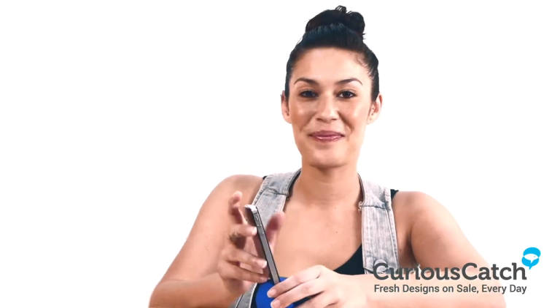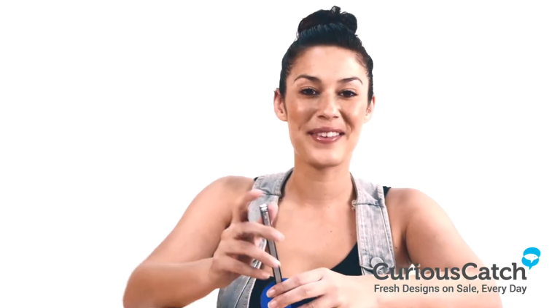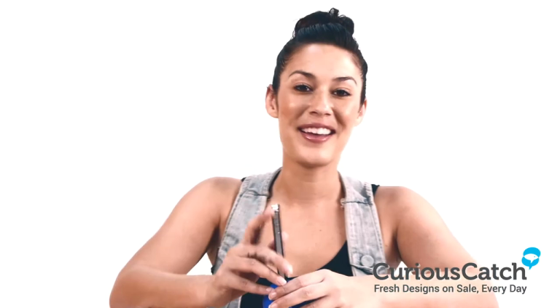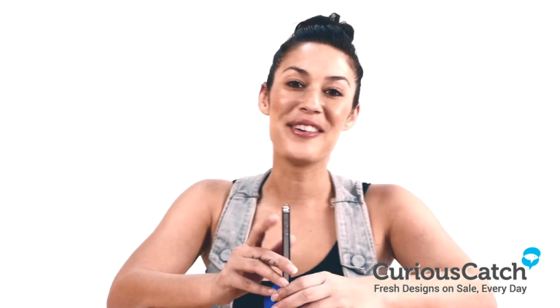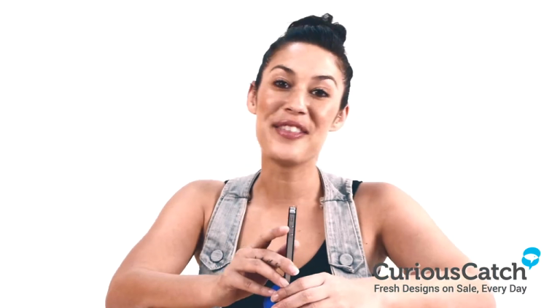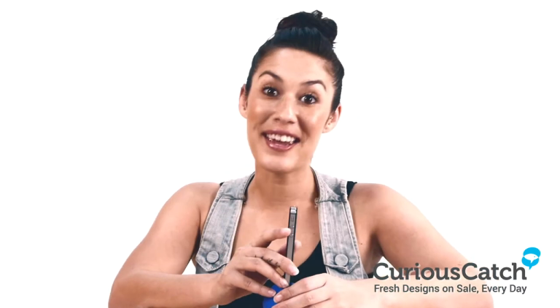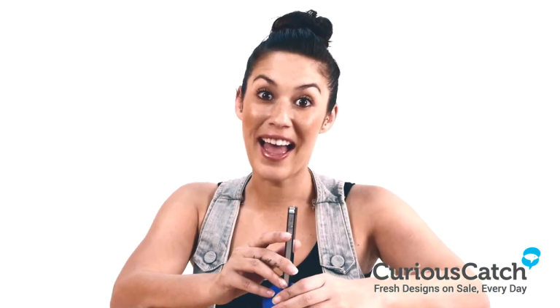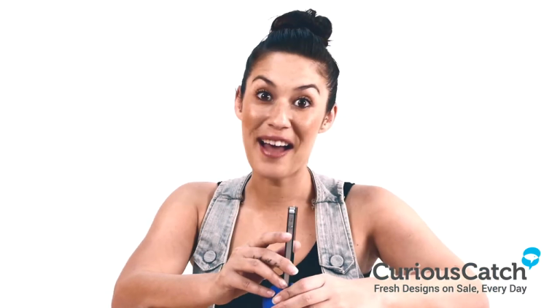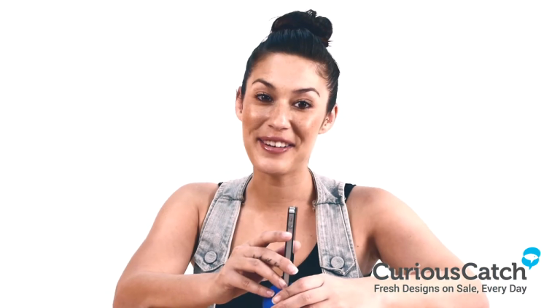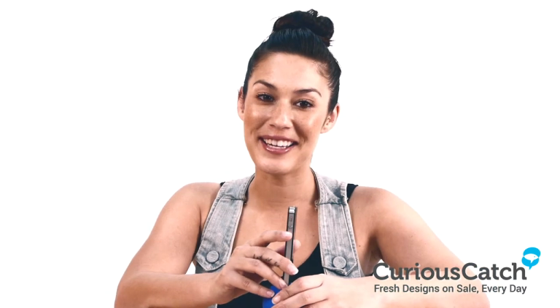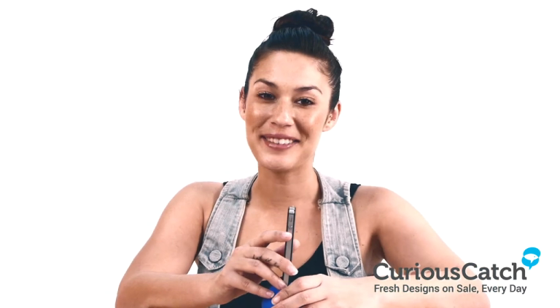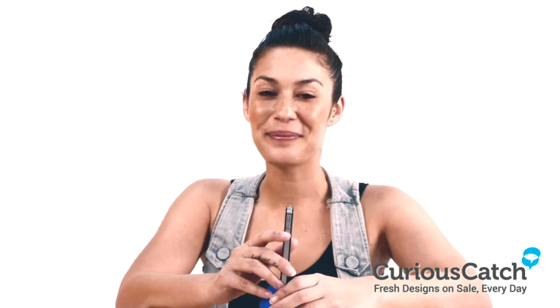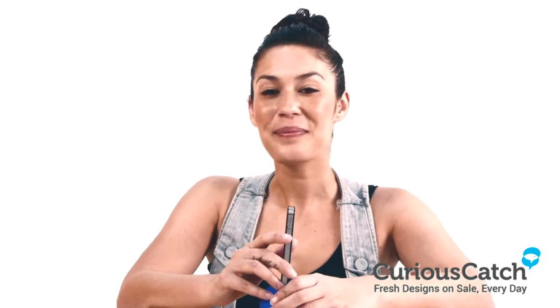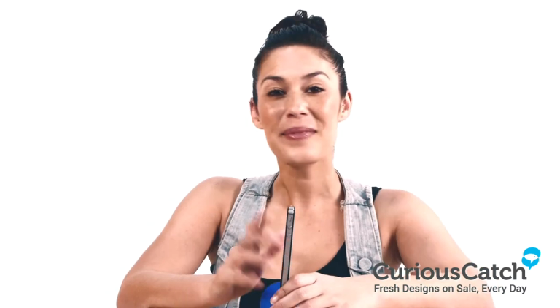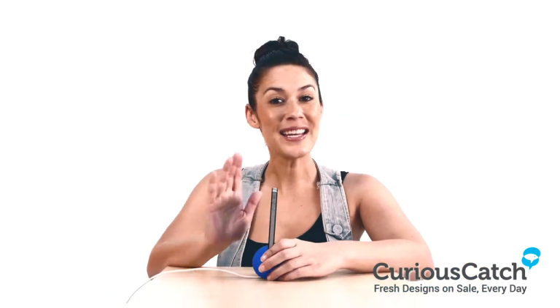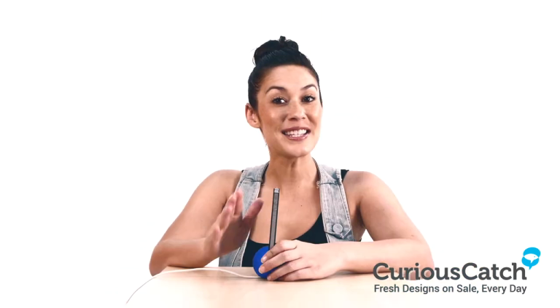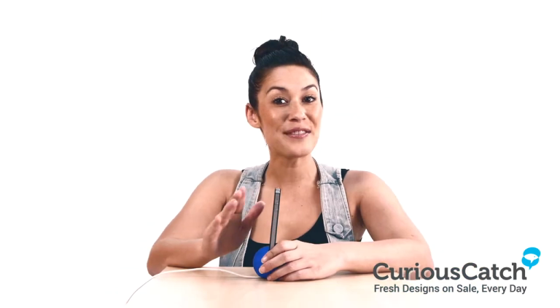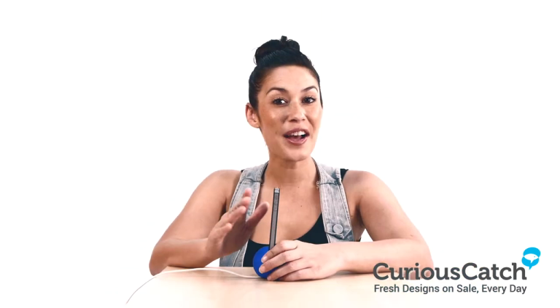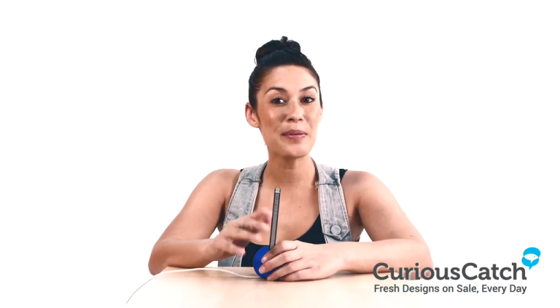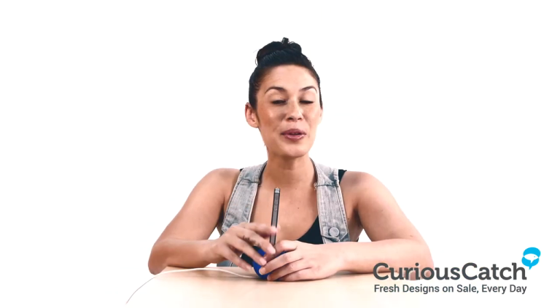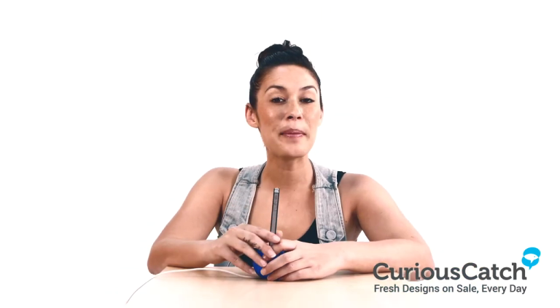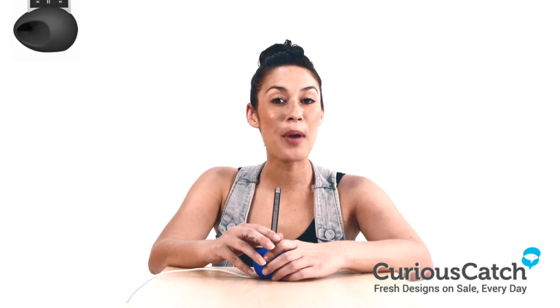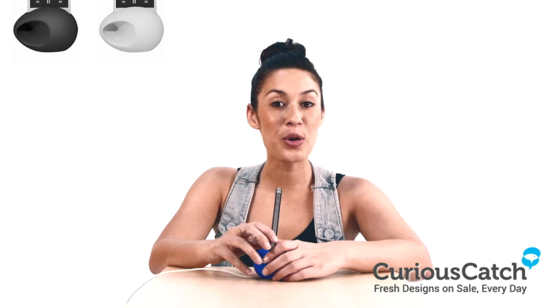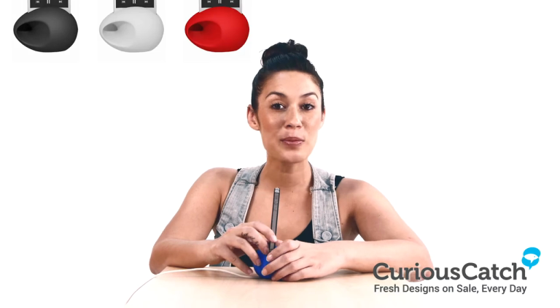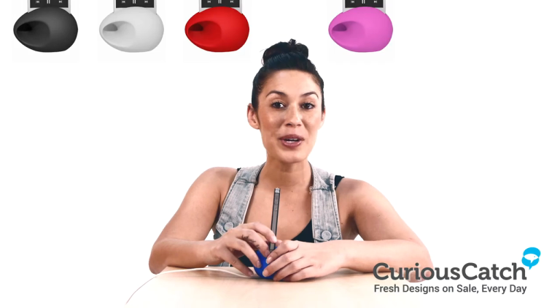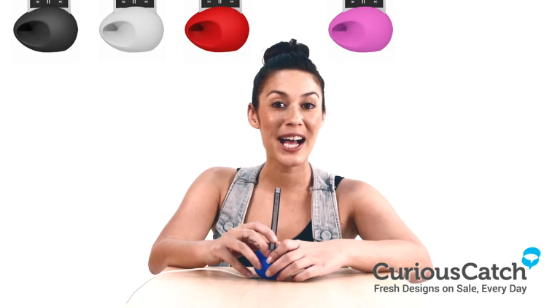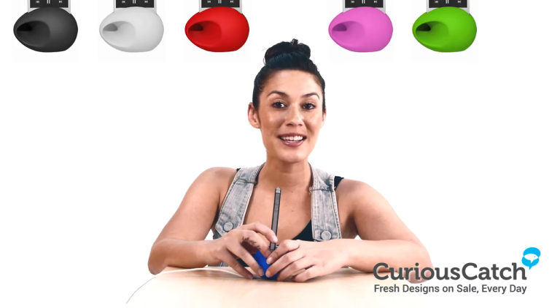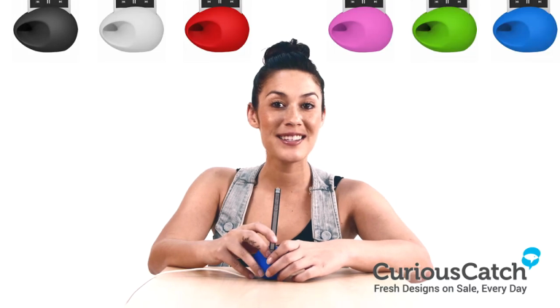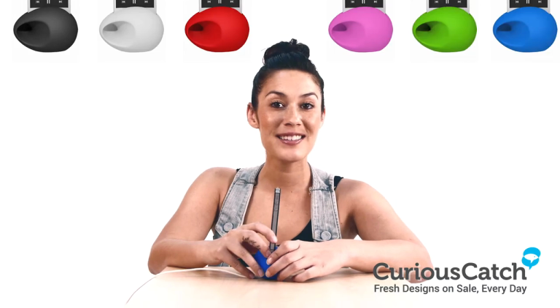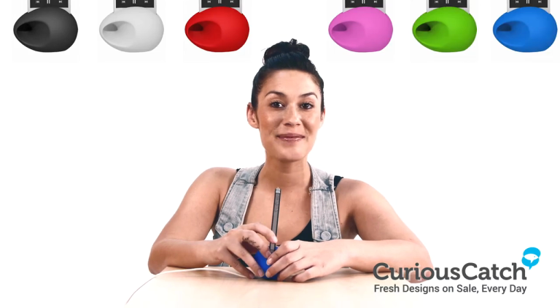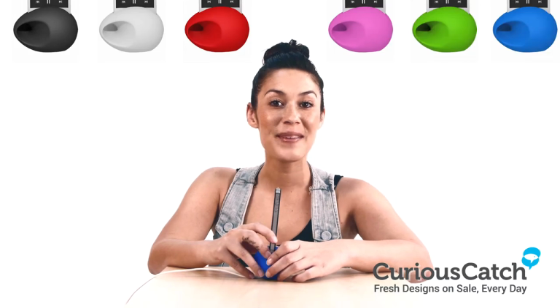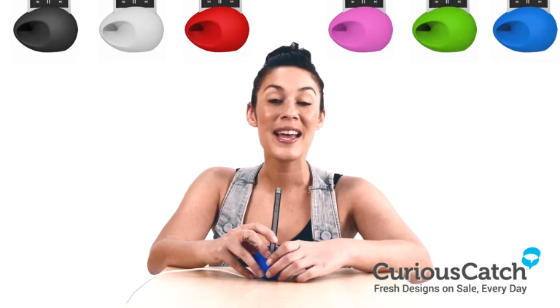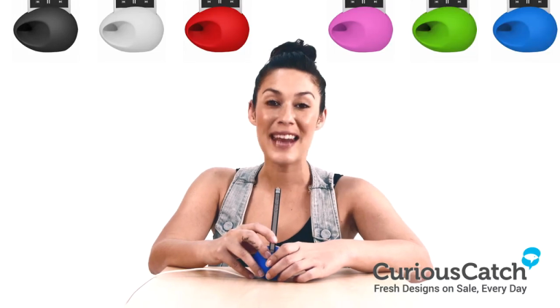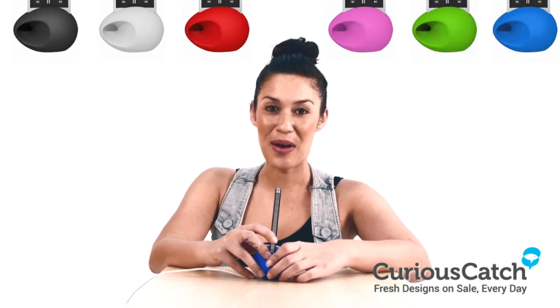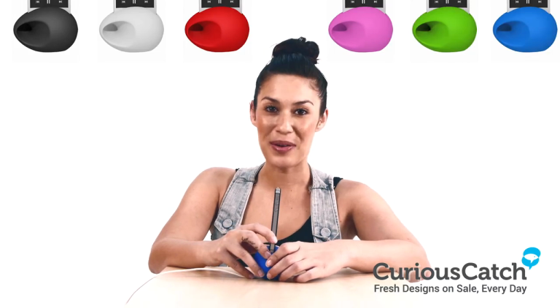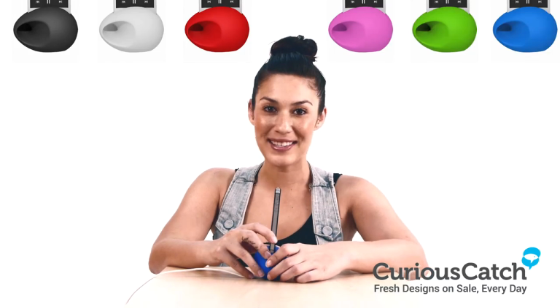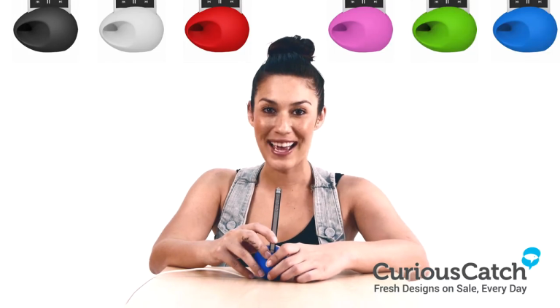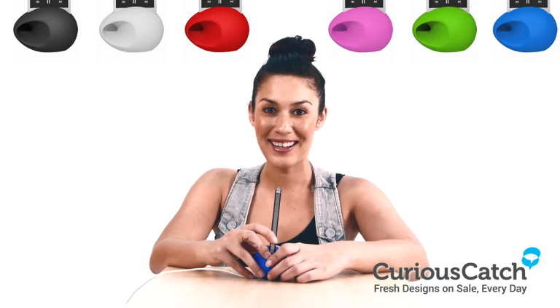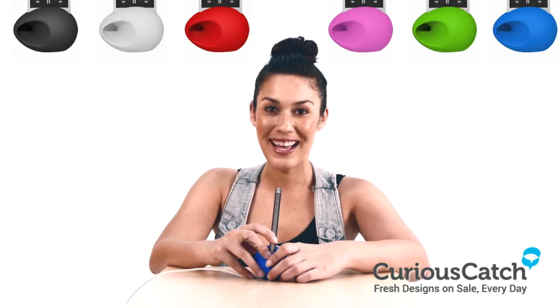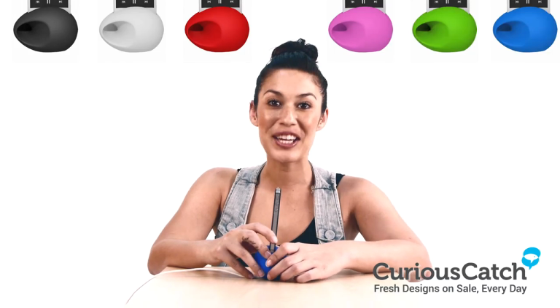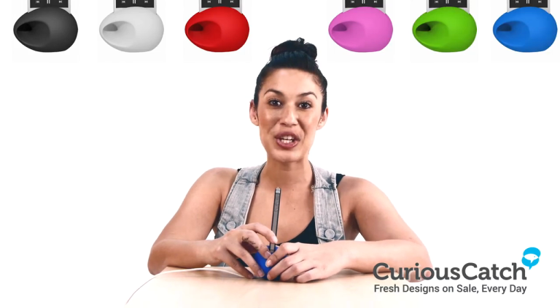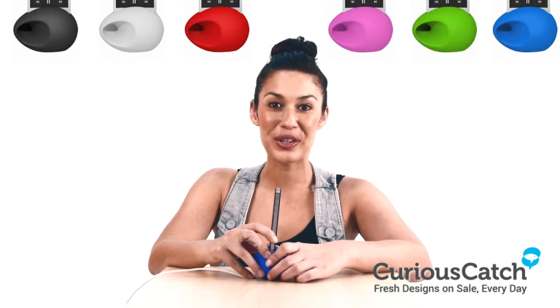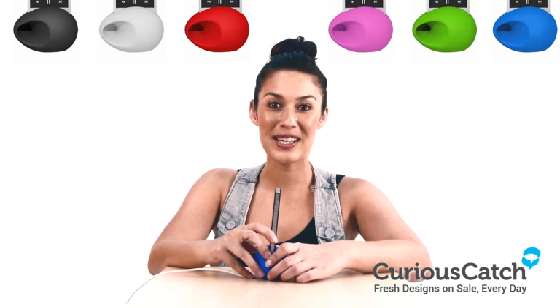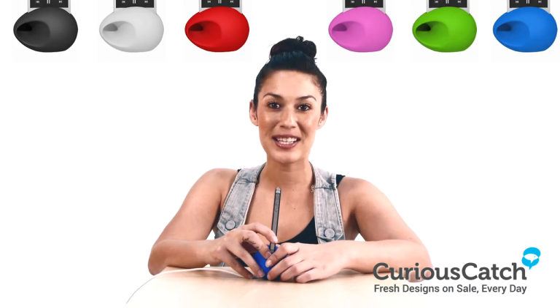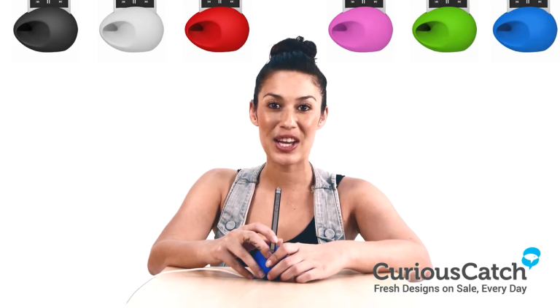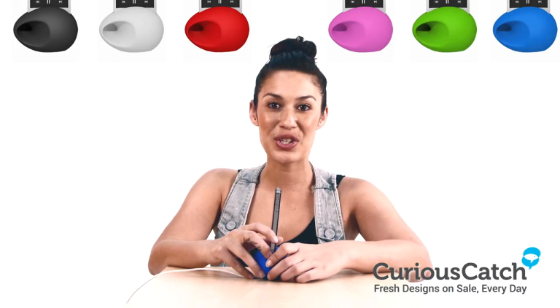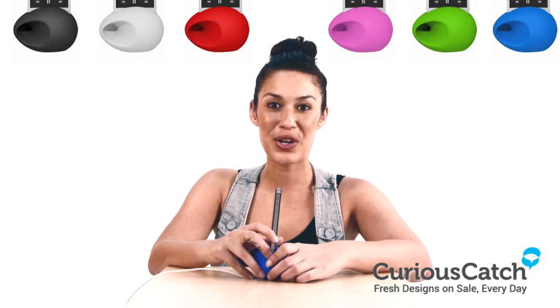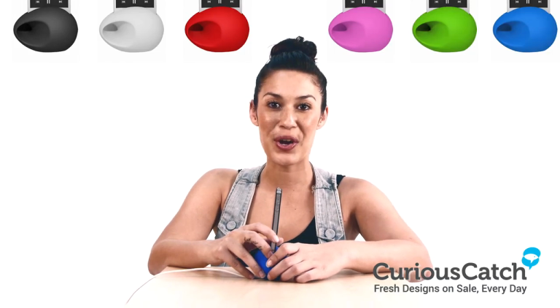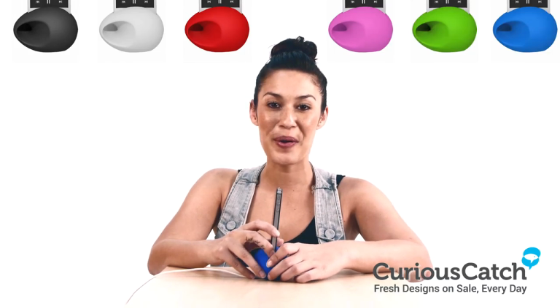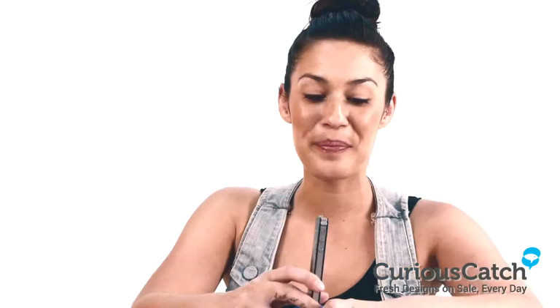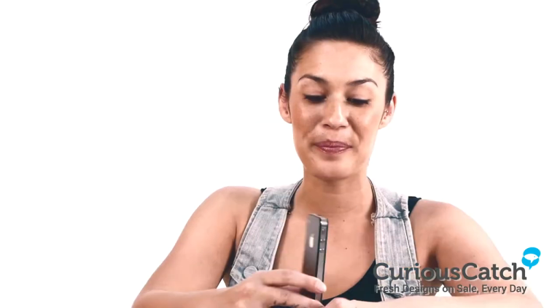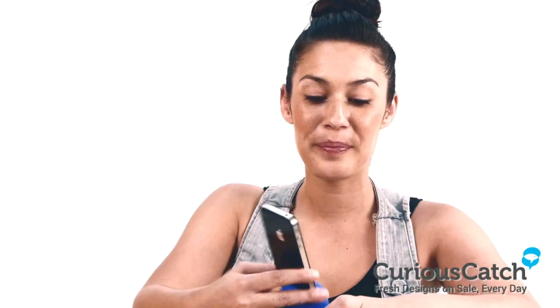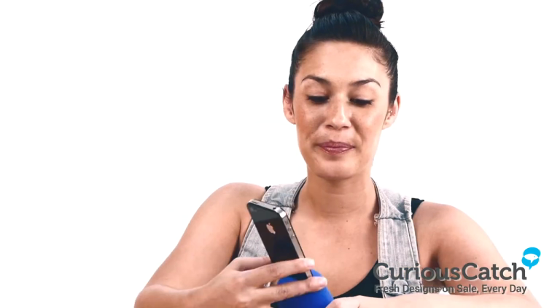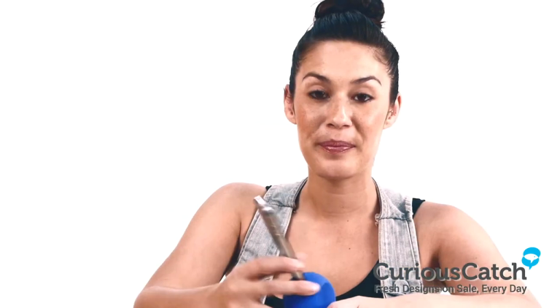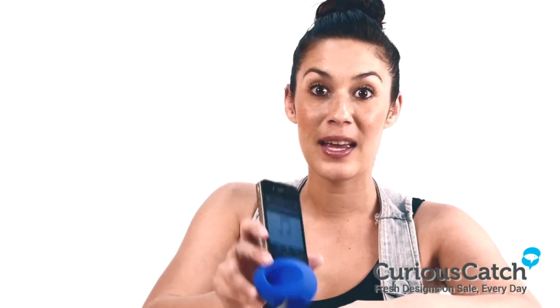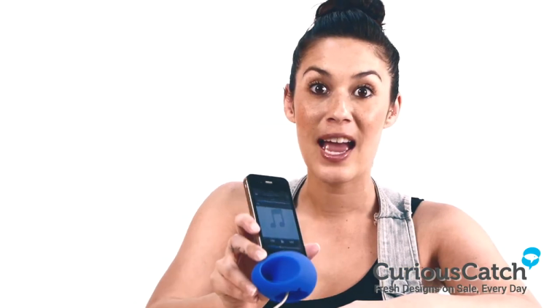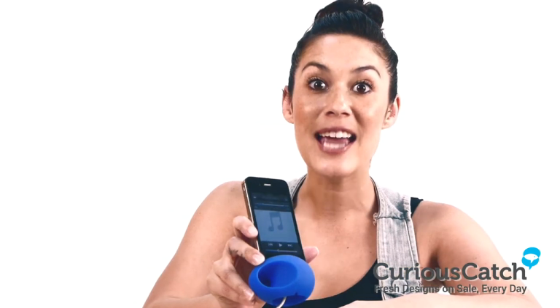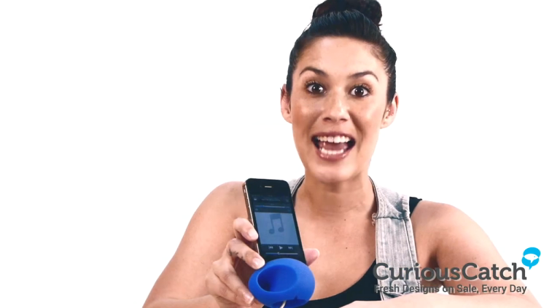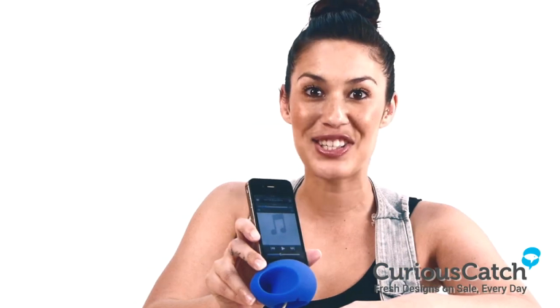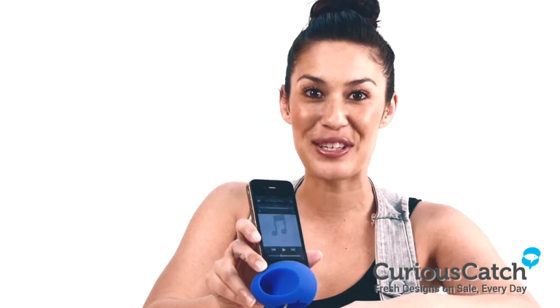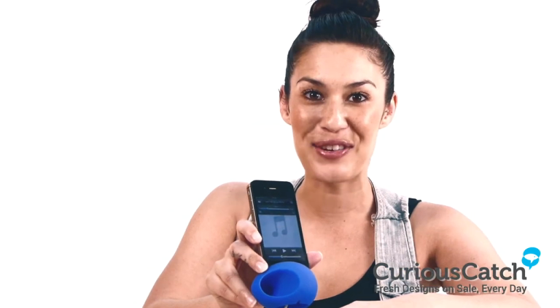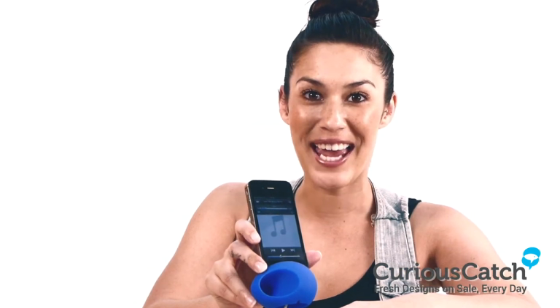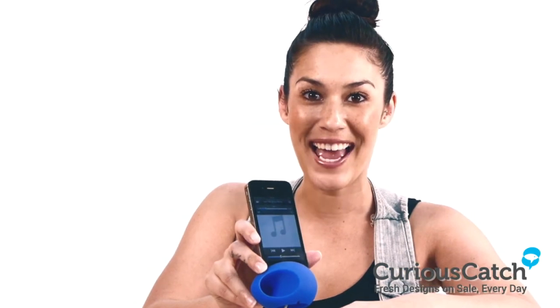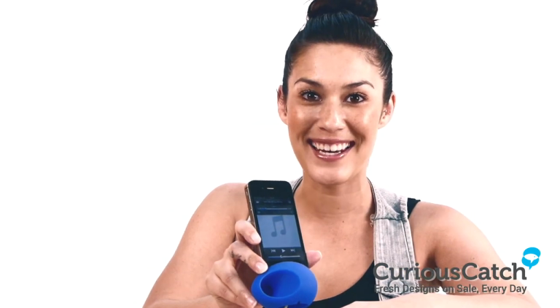Well there you have it. It's available in multiple colours, now on sale at CuriousCouch.com. Catch it if you can.